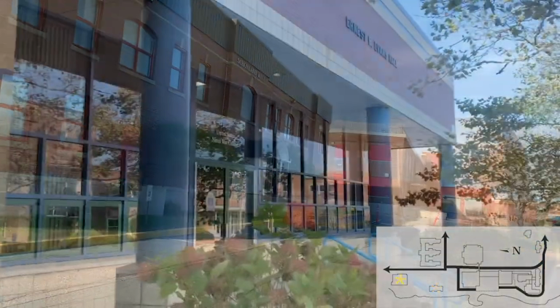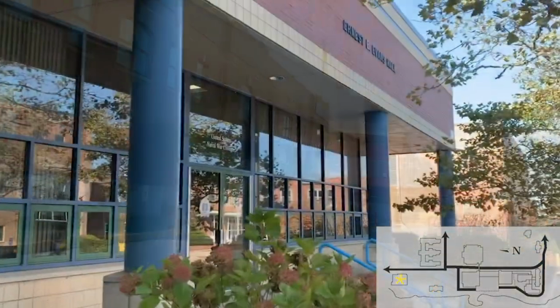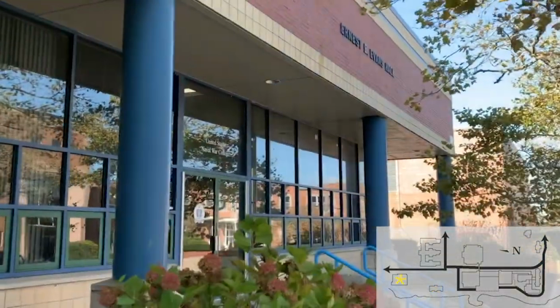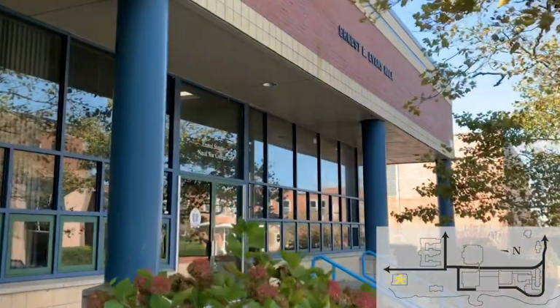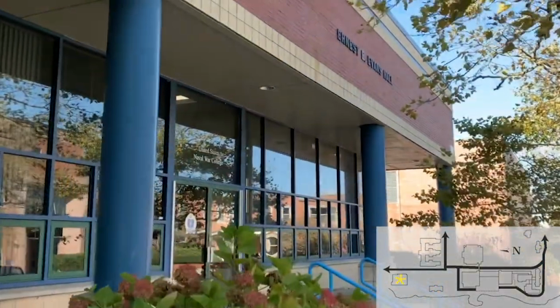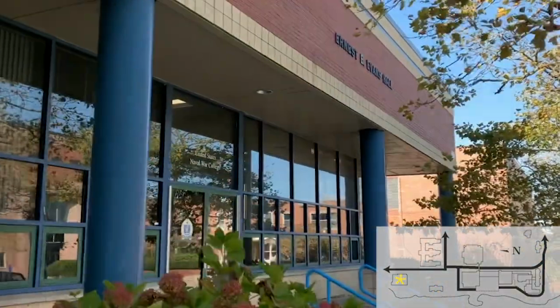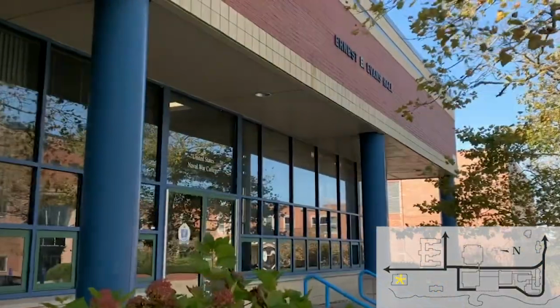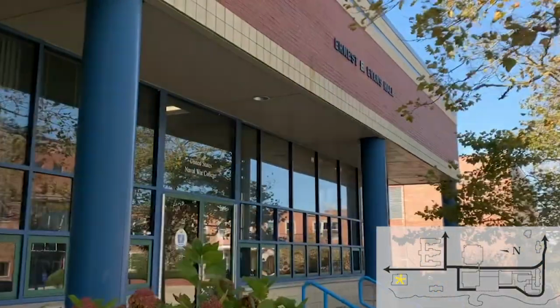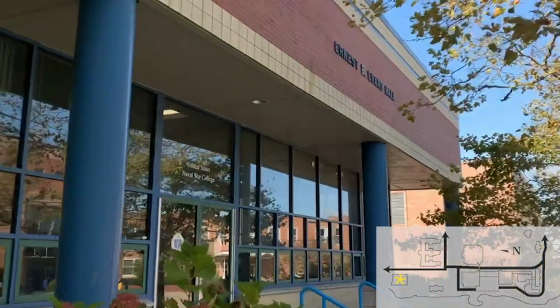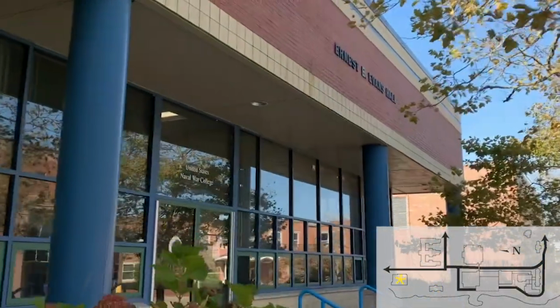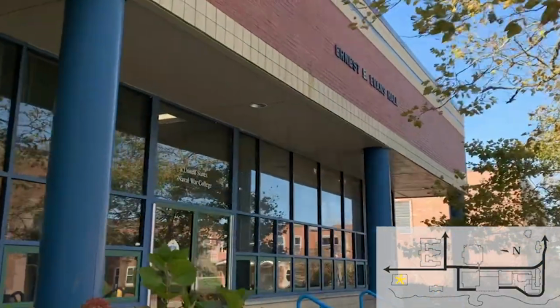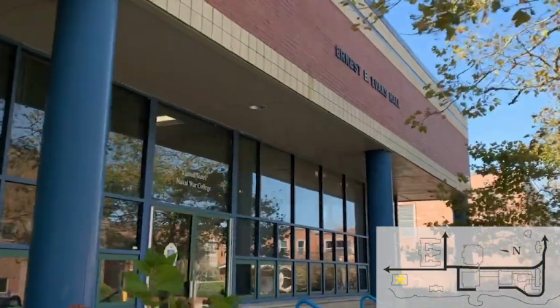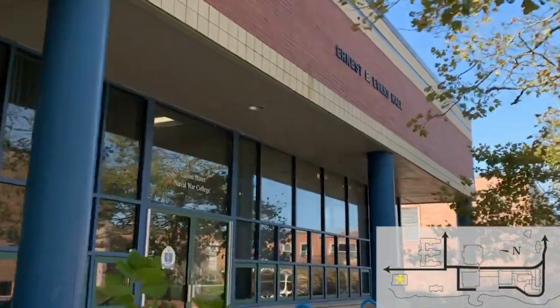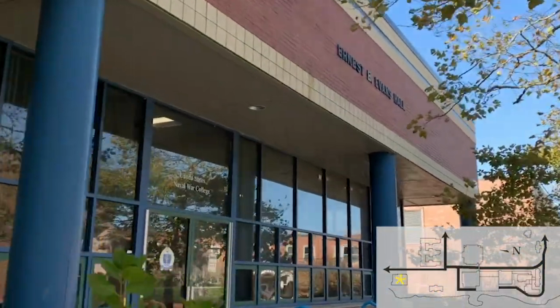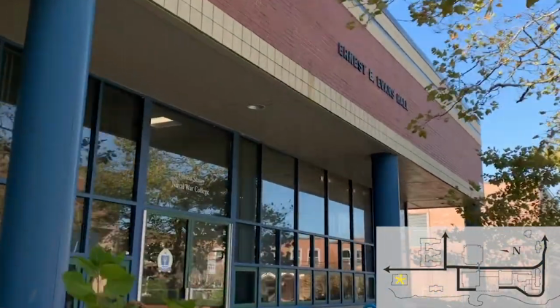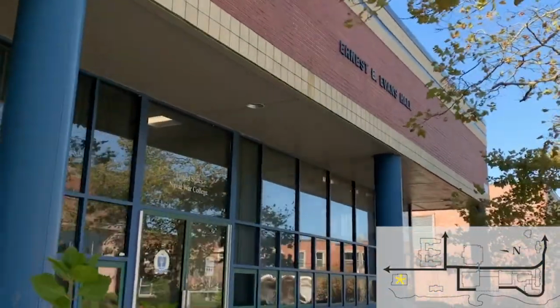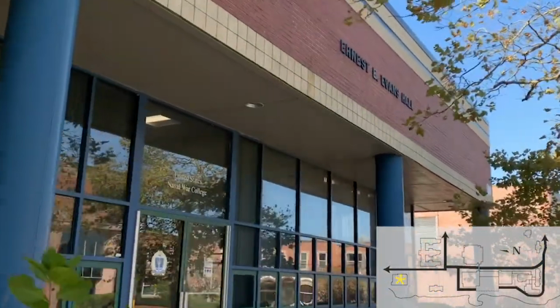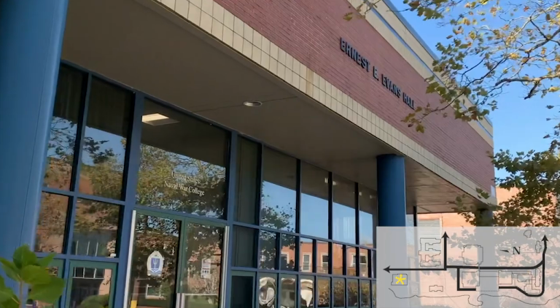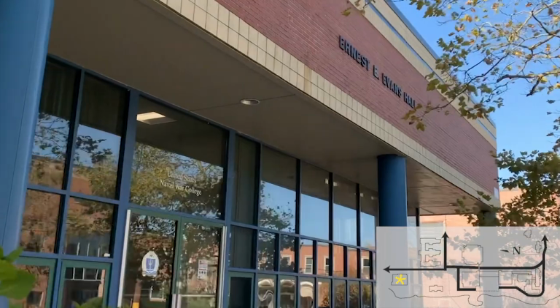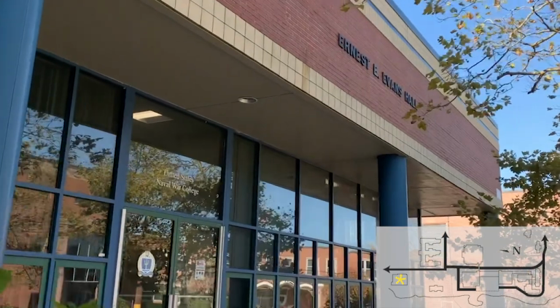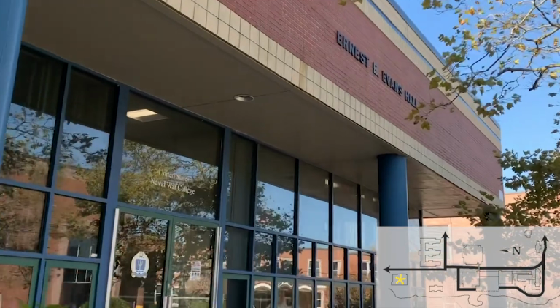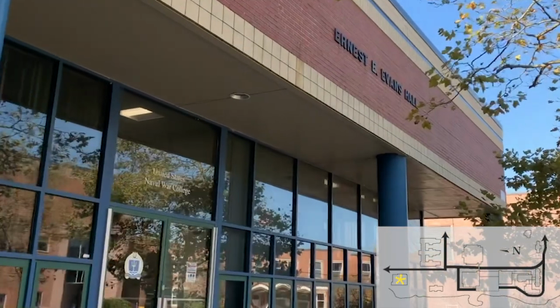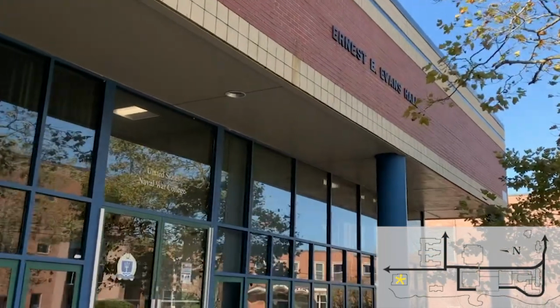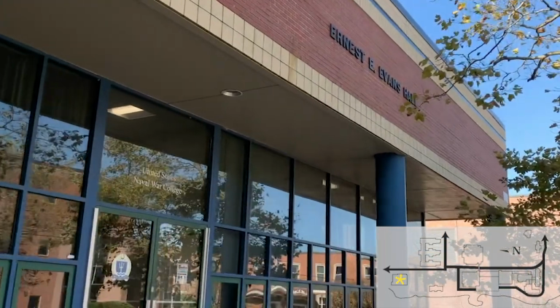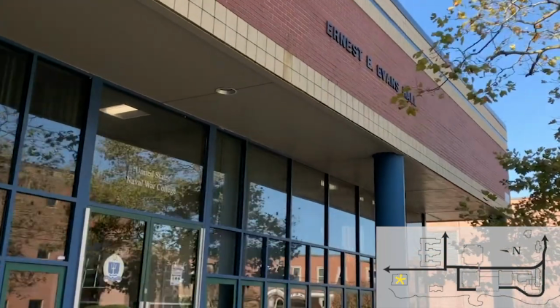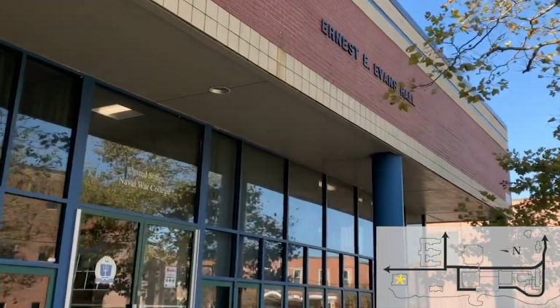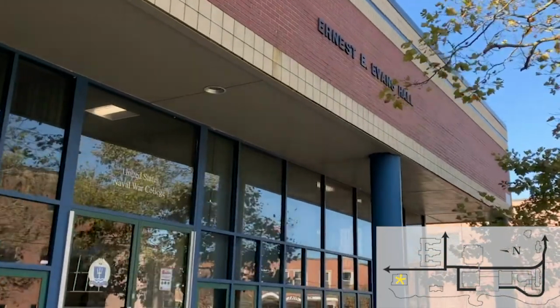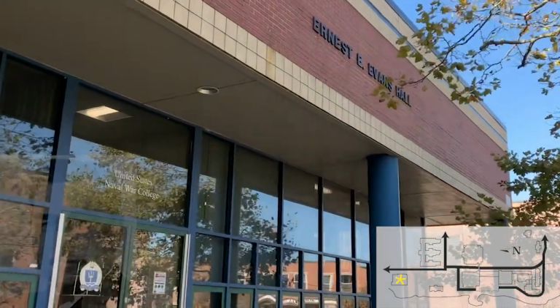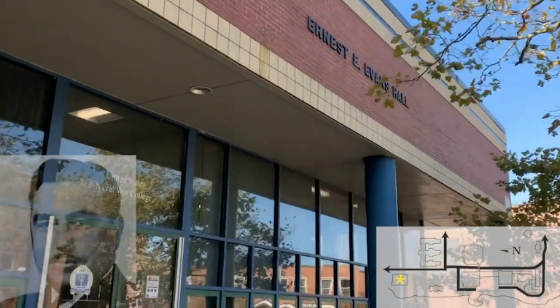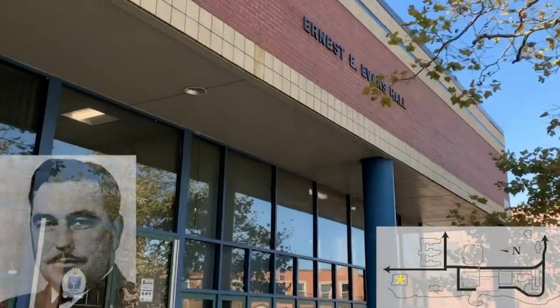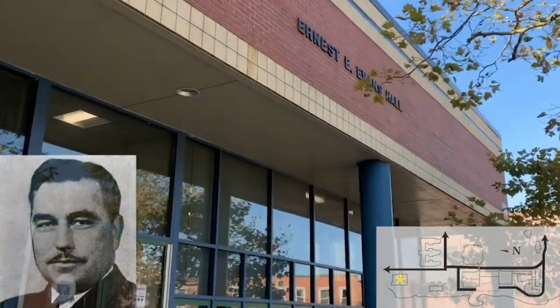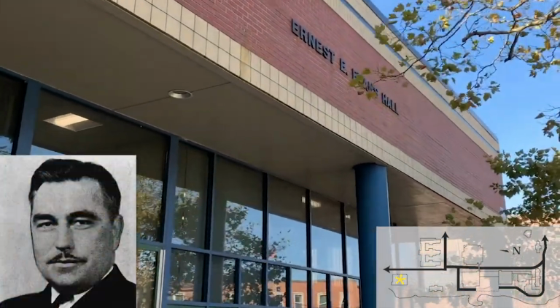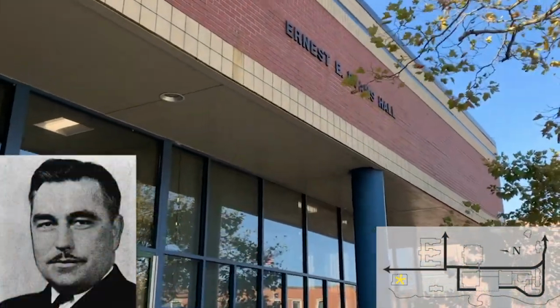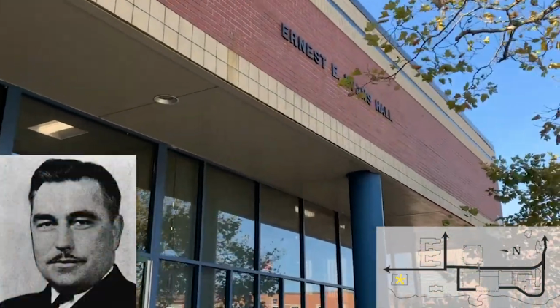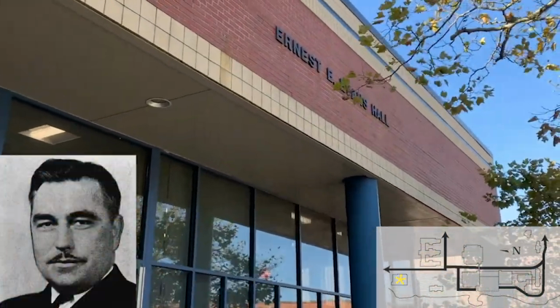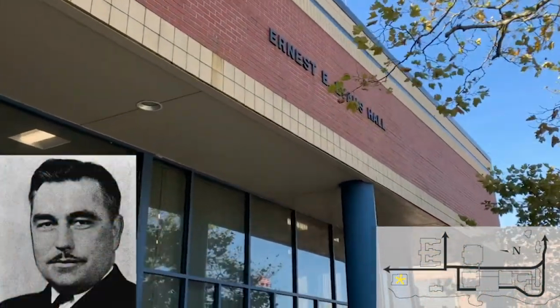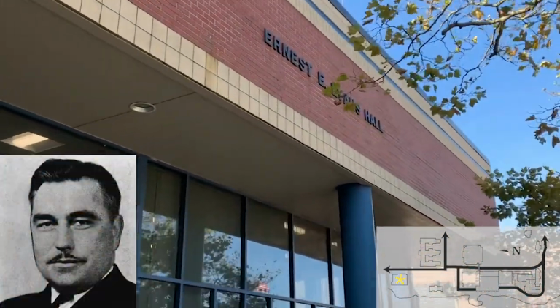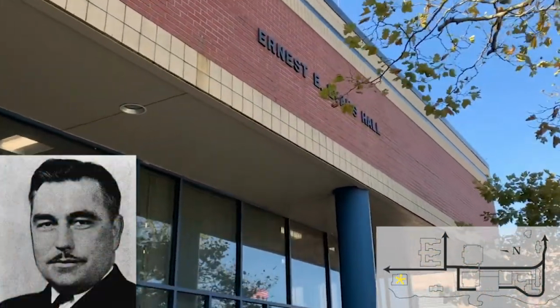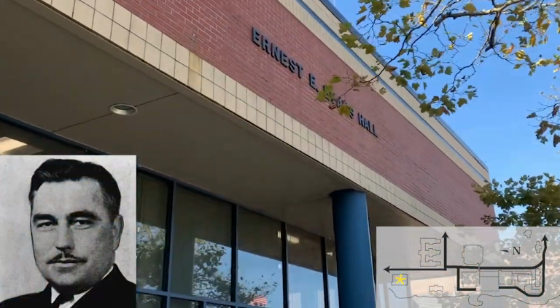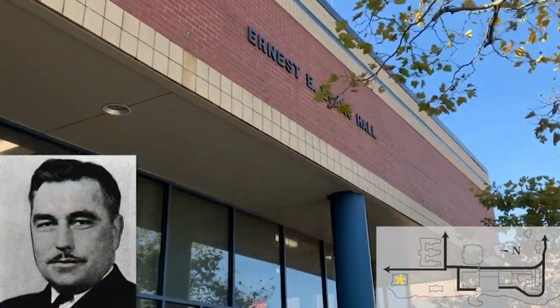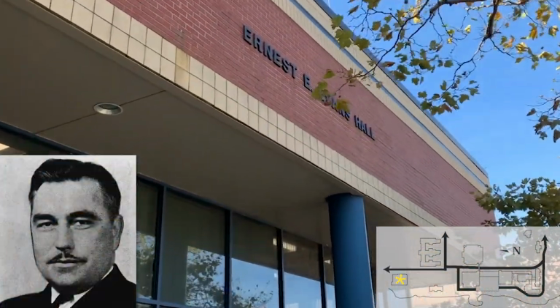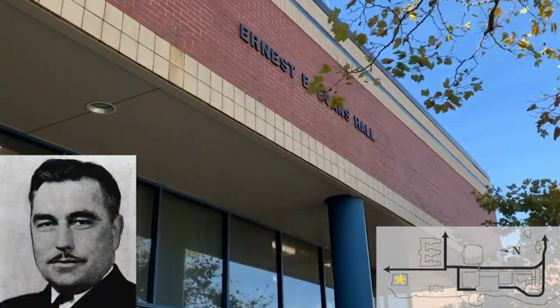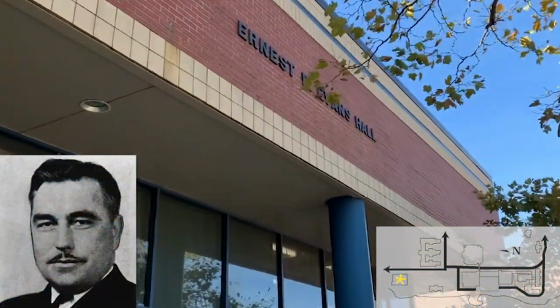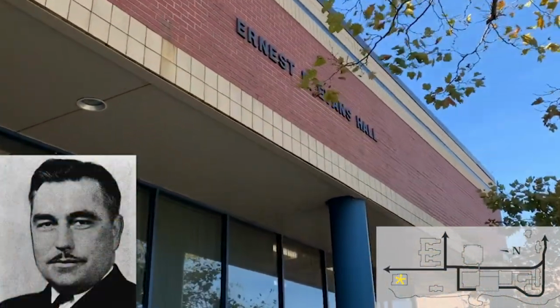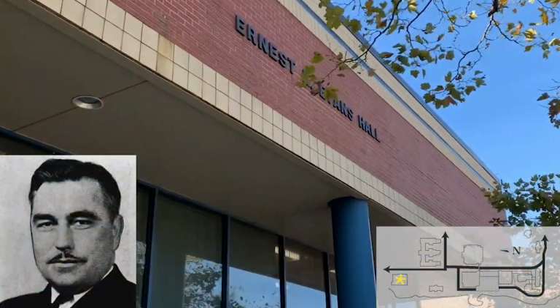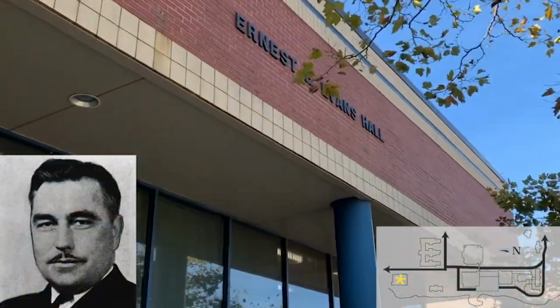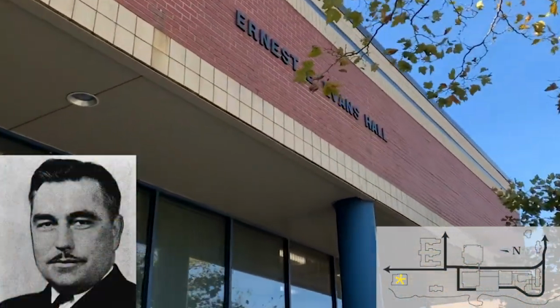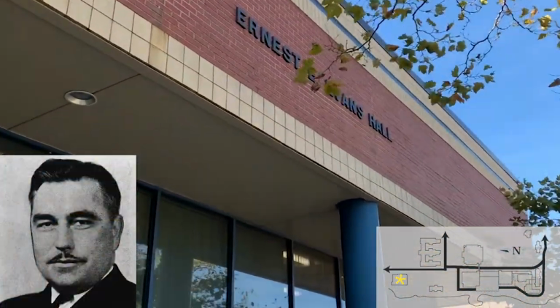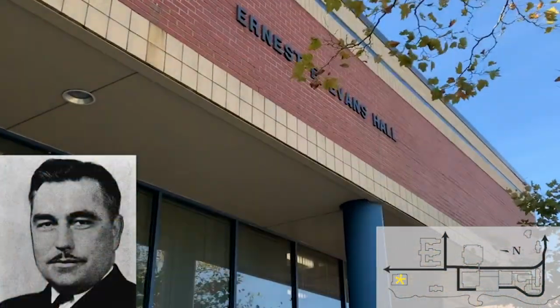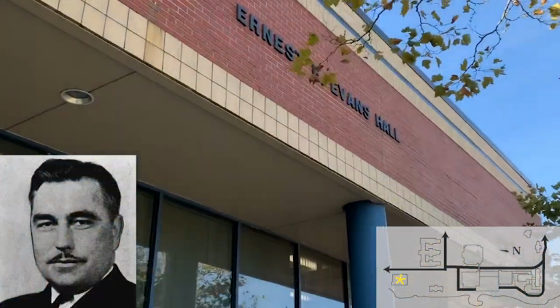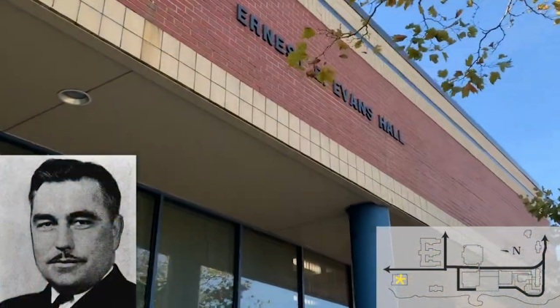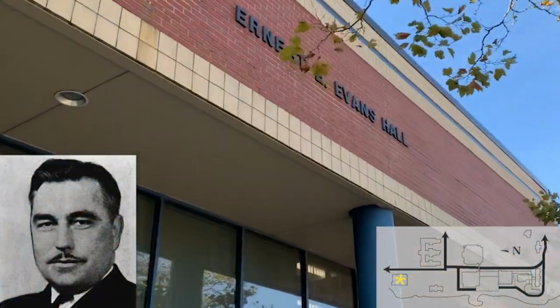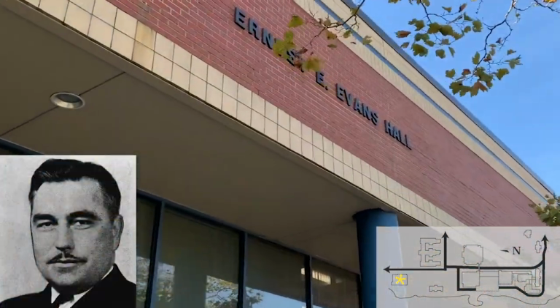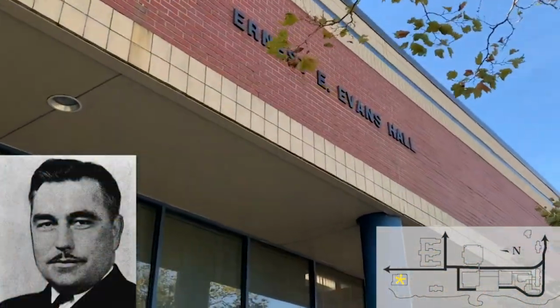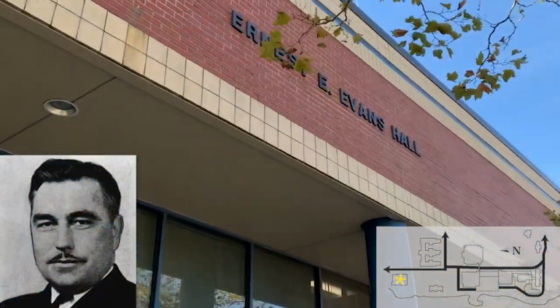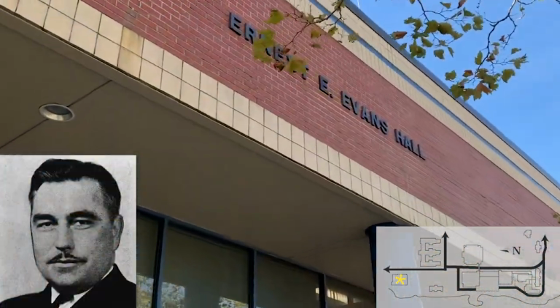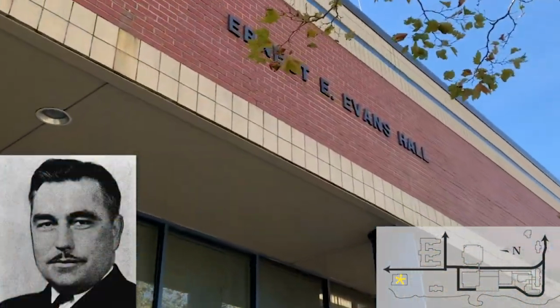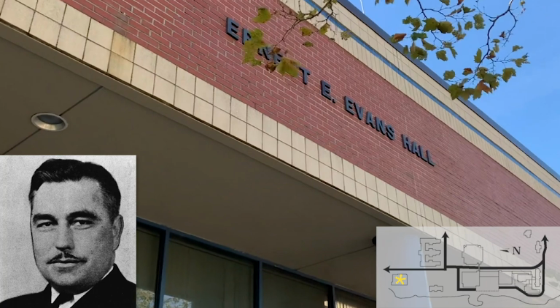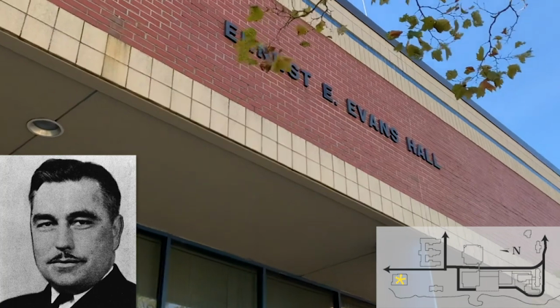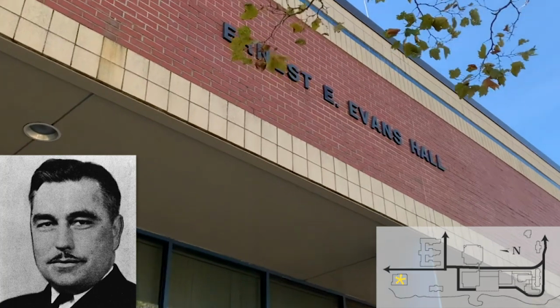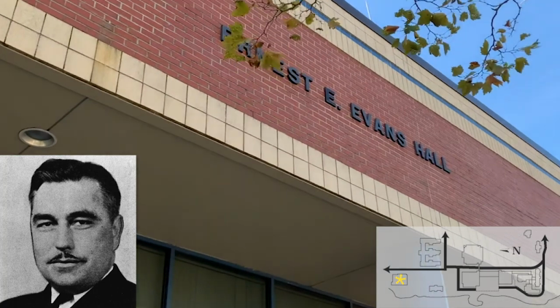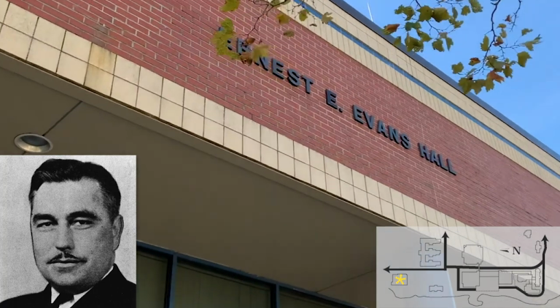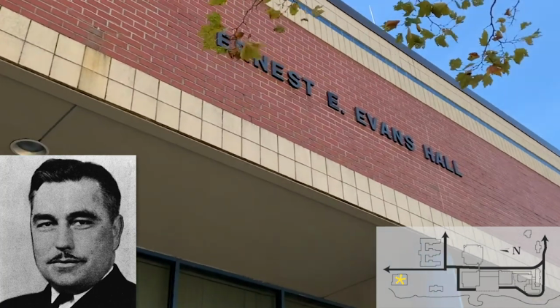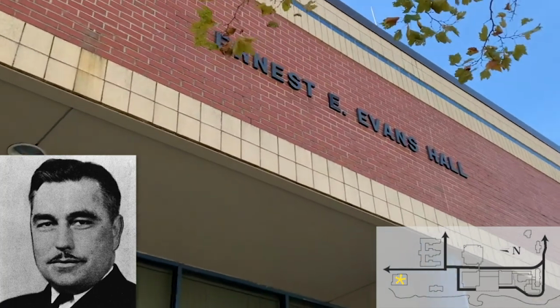The Ernest E. Evans Hall was named after Ernest Edward Evans, who was born August 13, 1908.